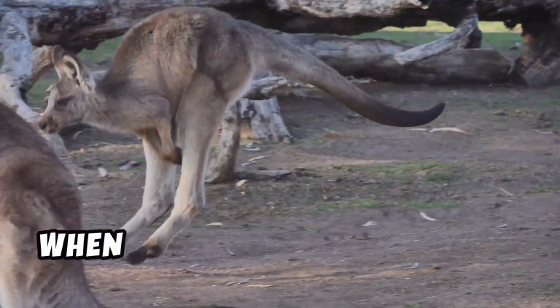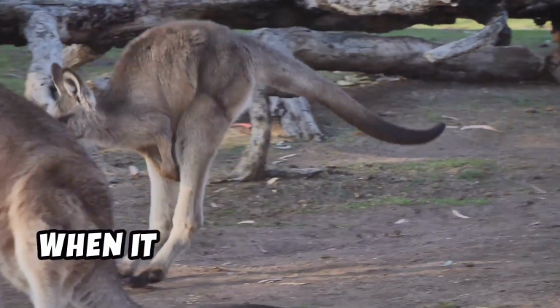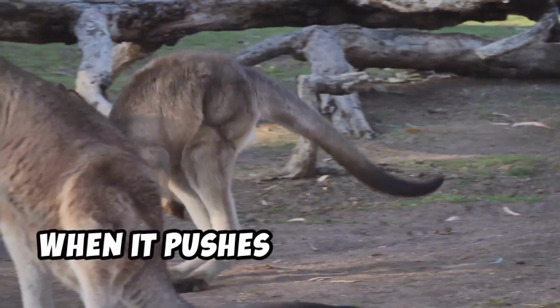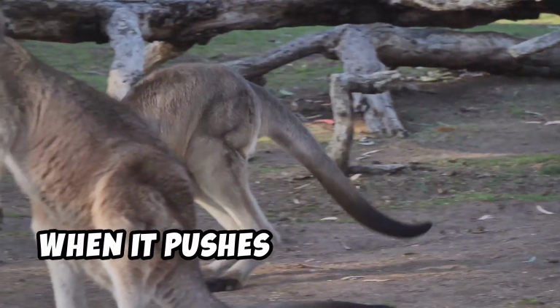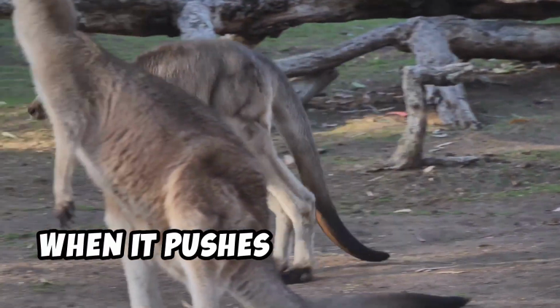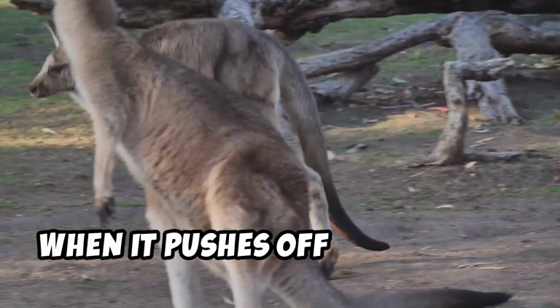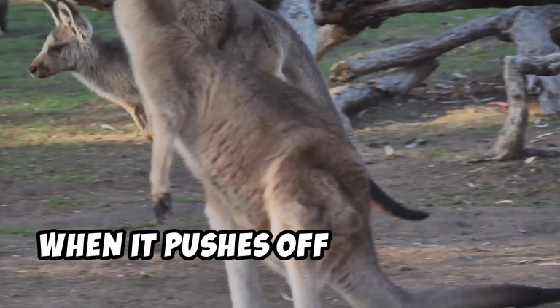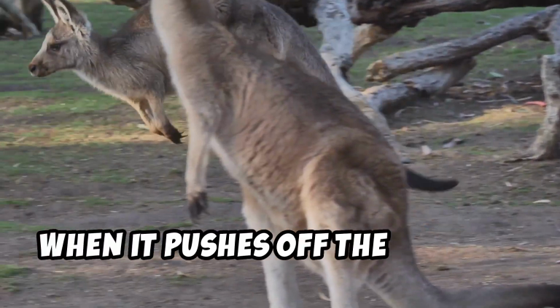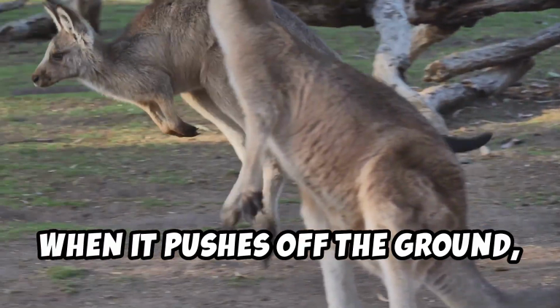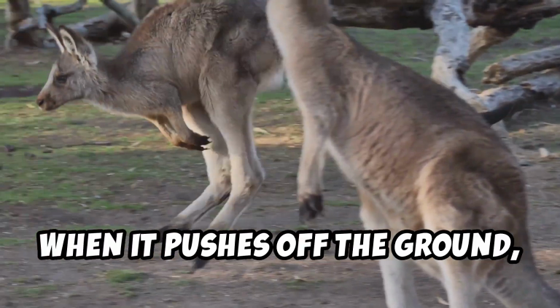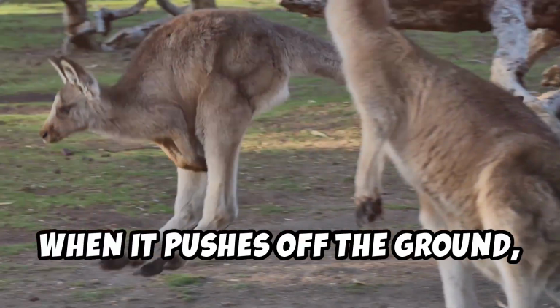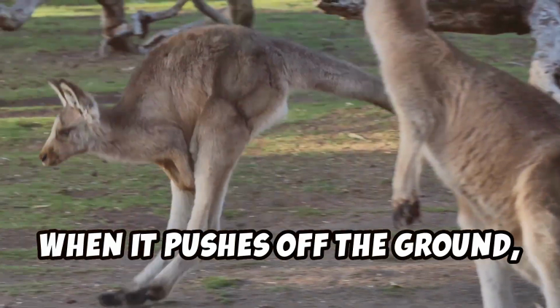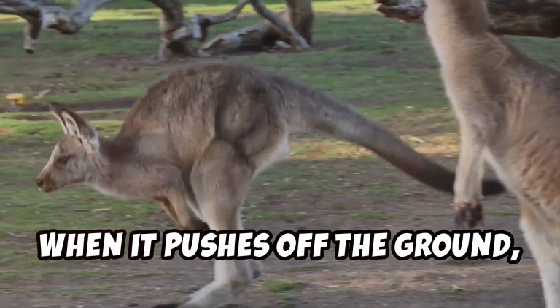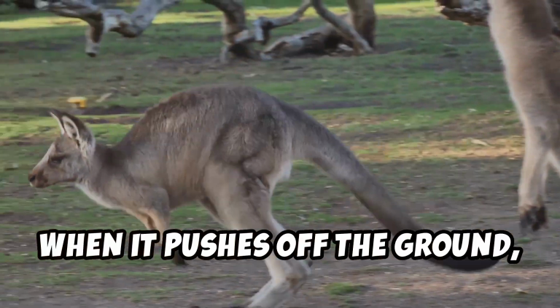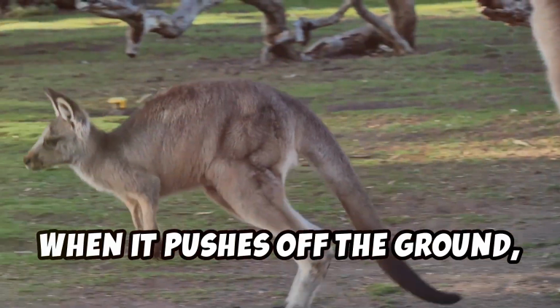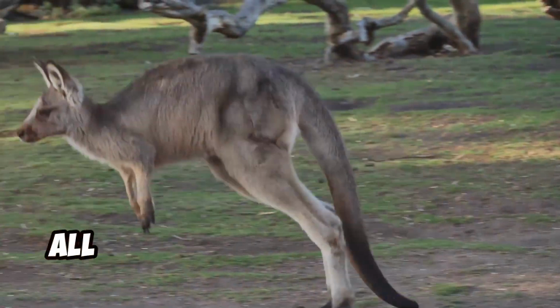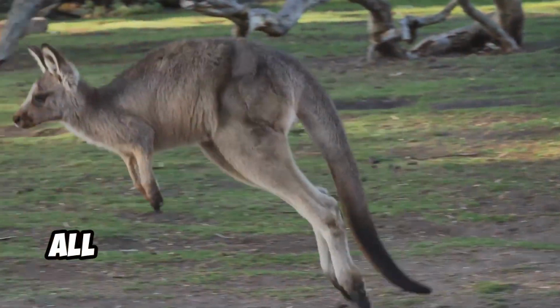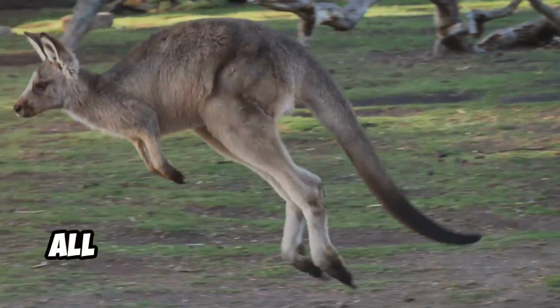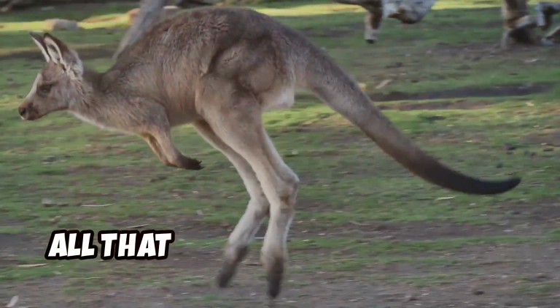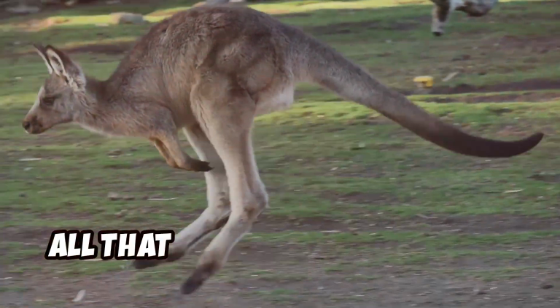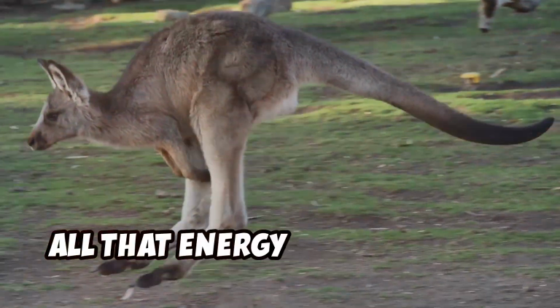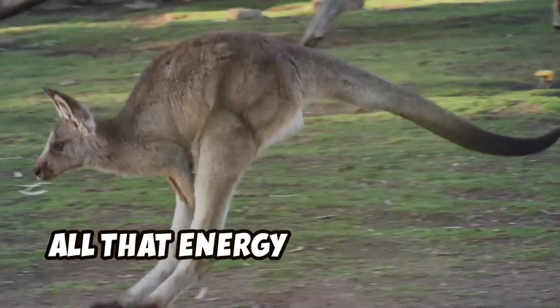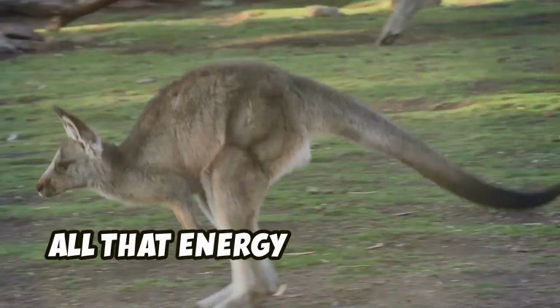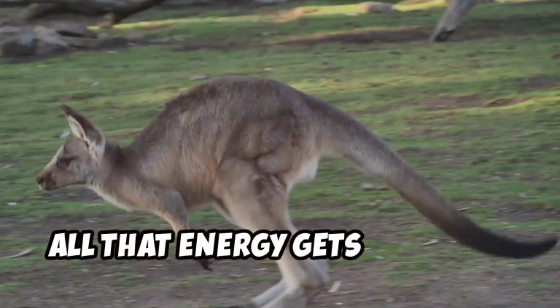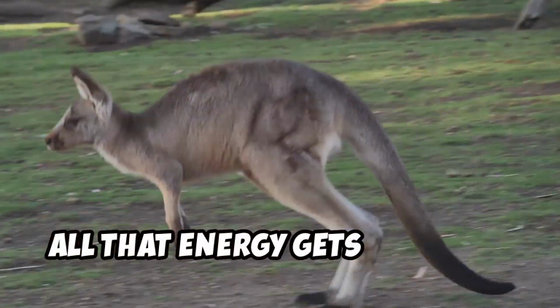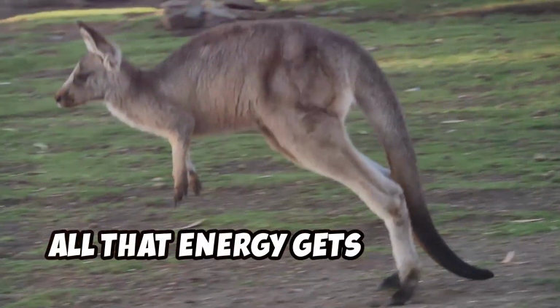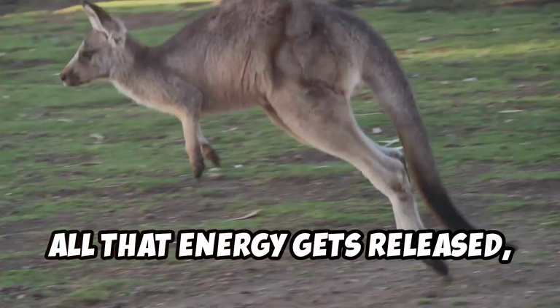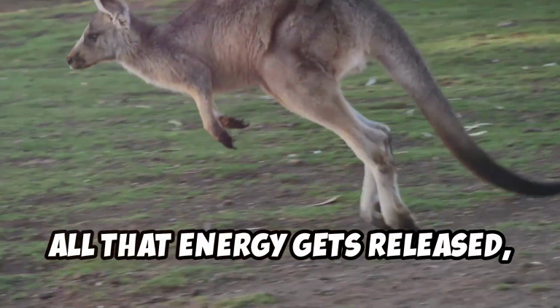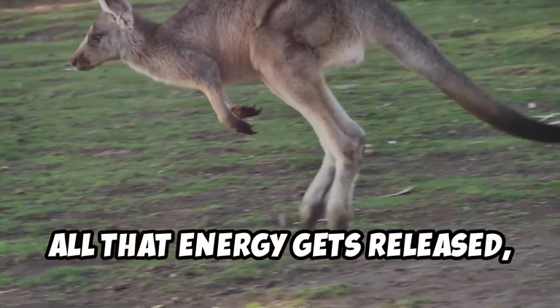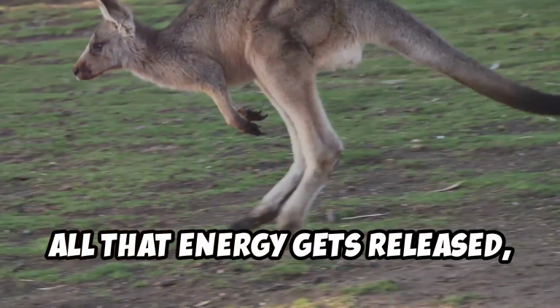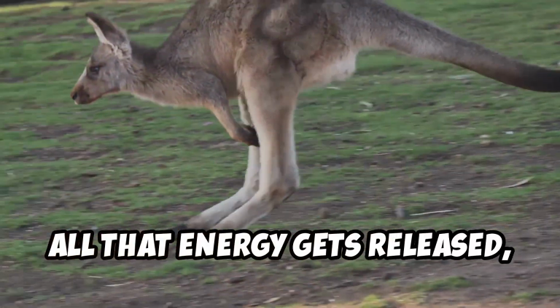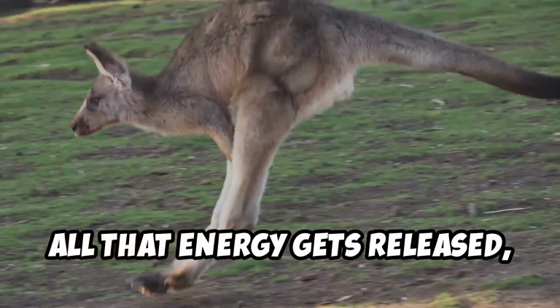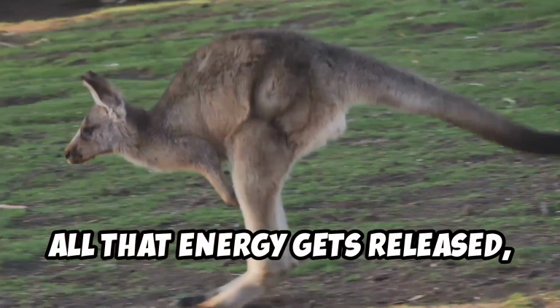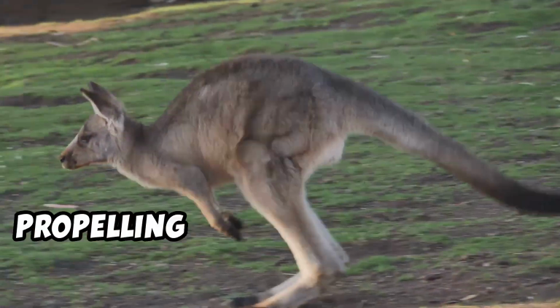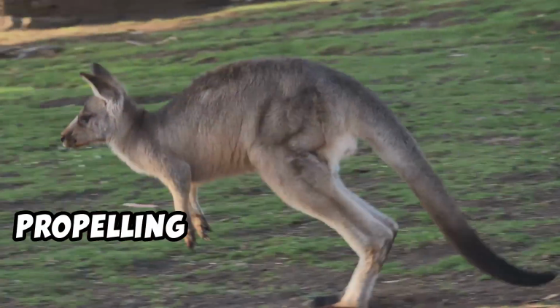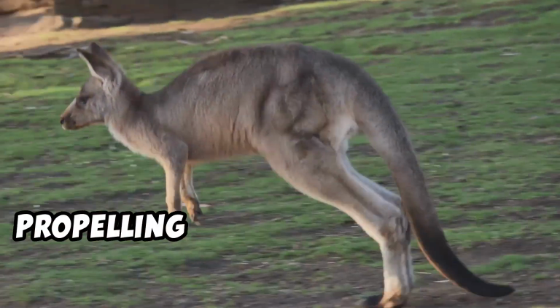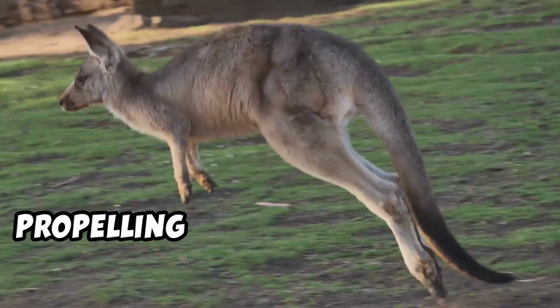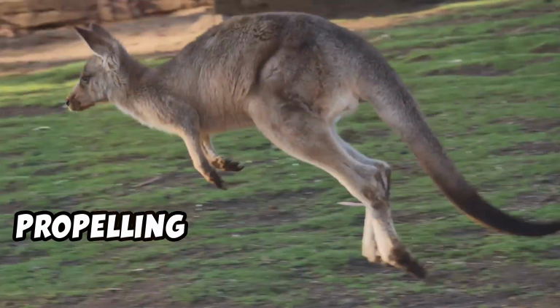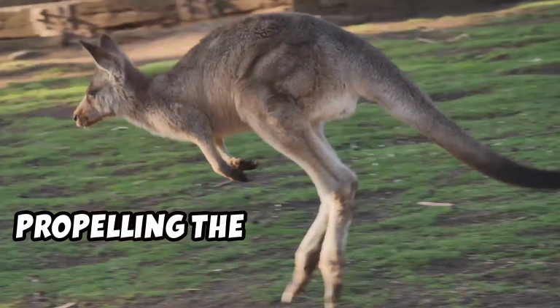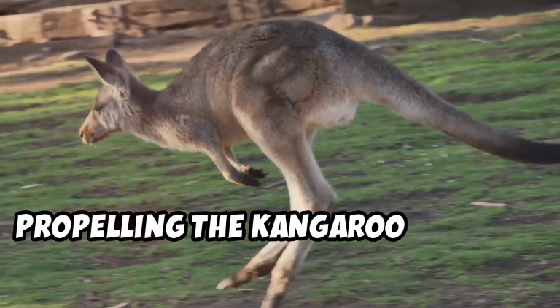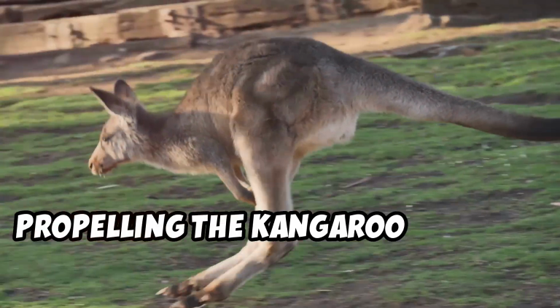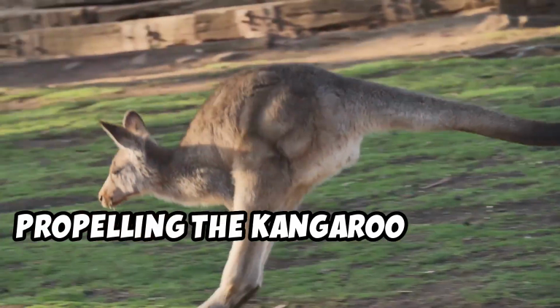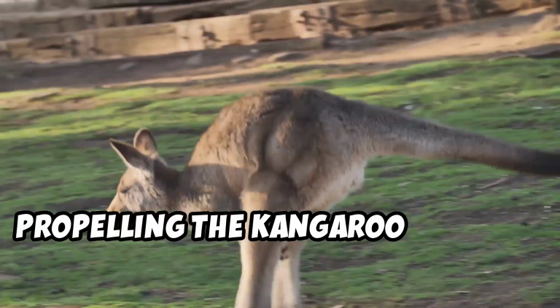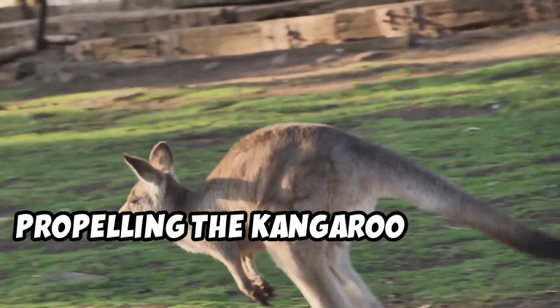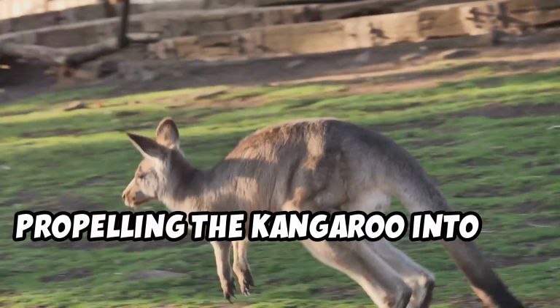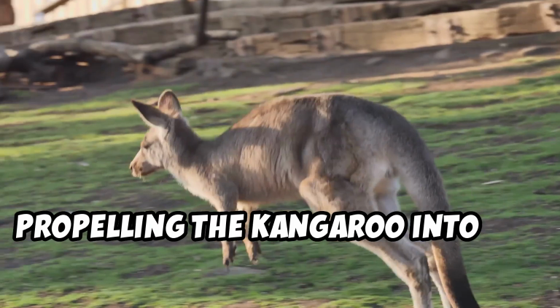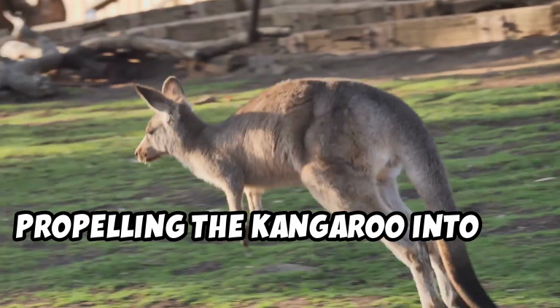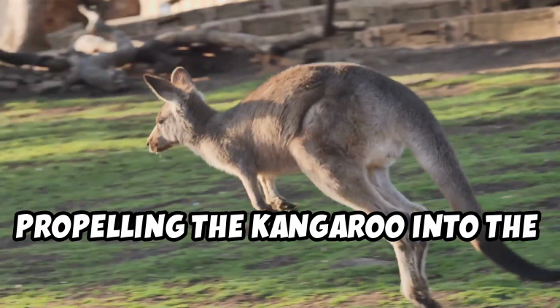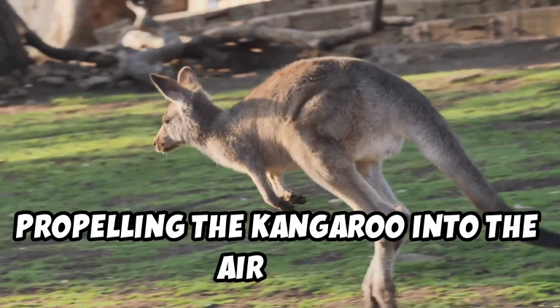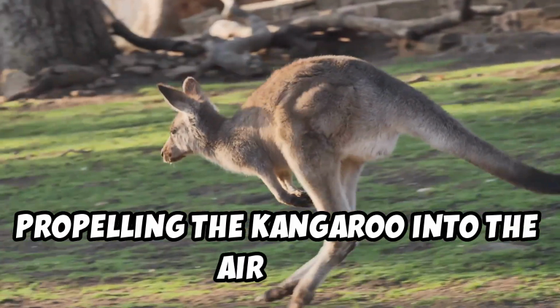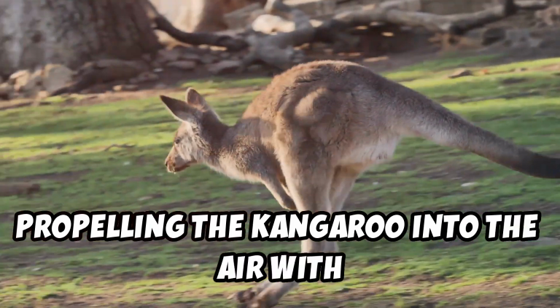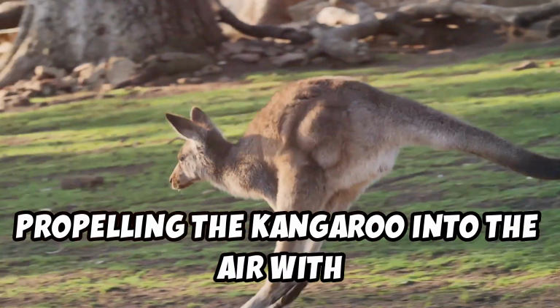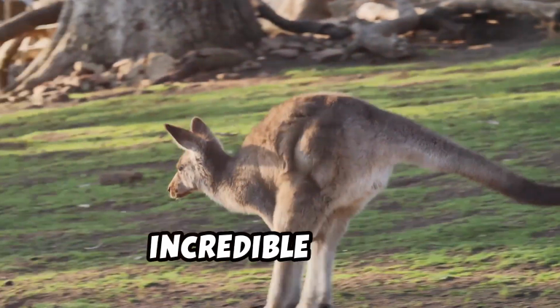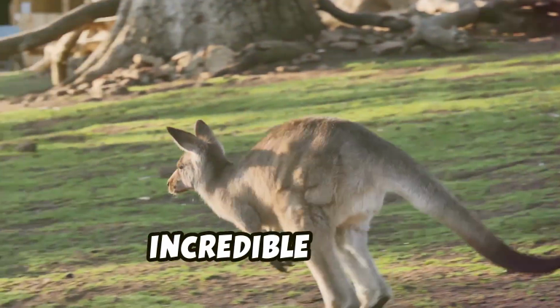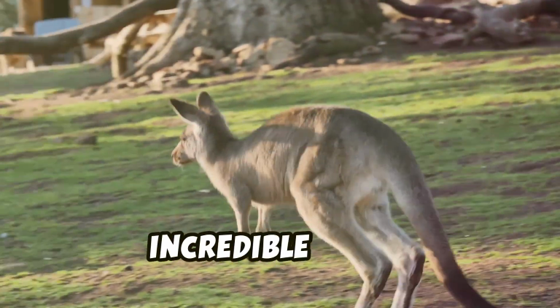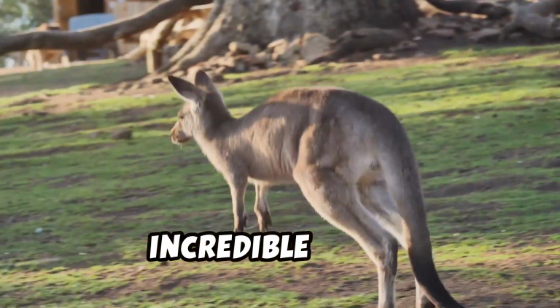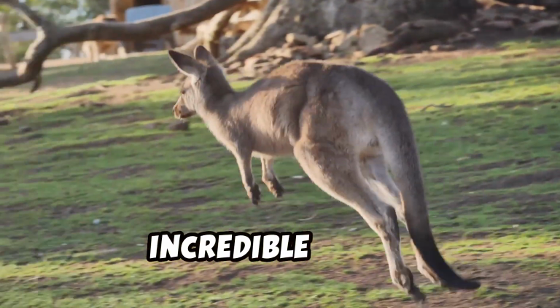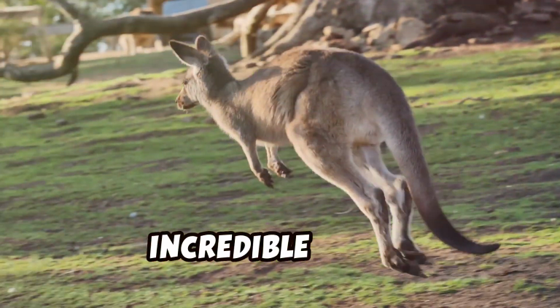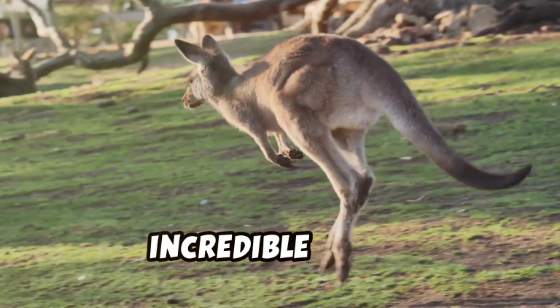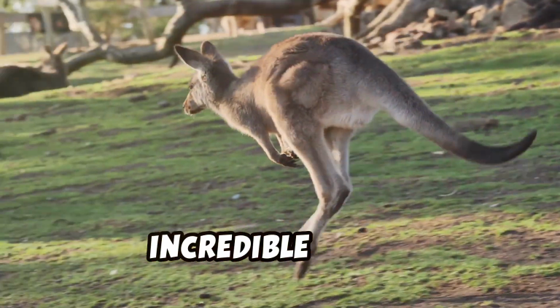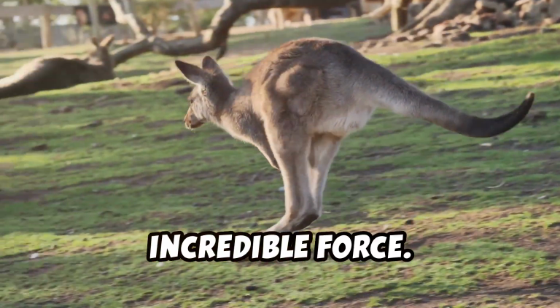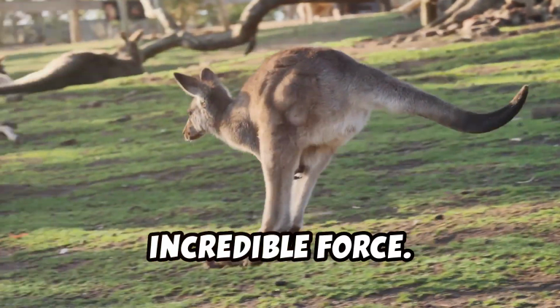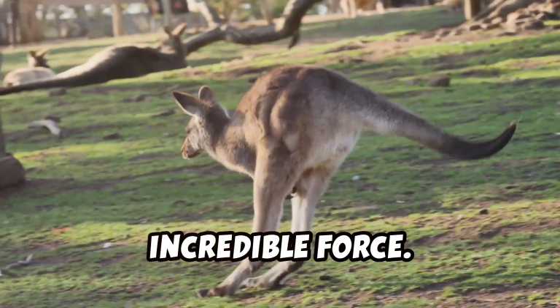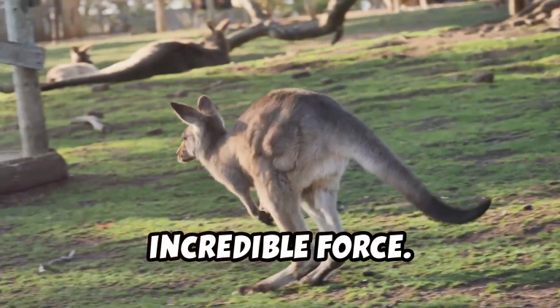When it pushes off the ground, all that energy gets released, propelling the kangaroo into the air with incredible force.